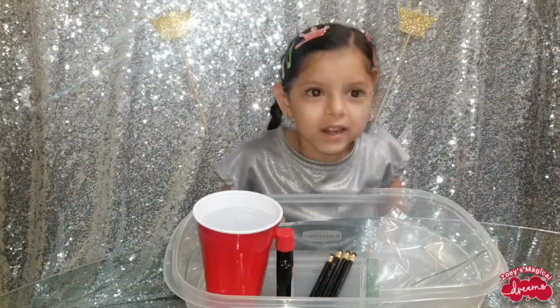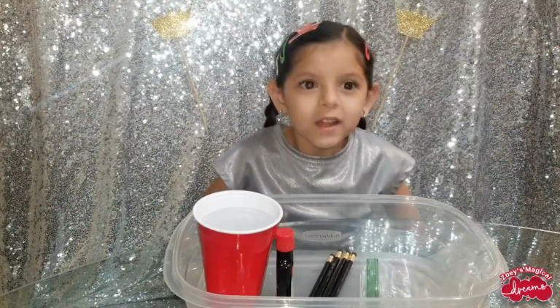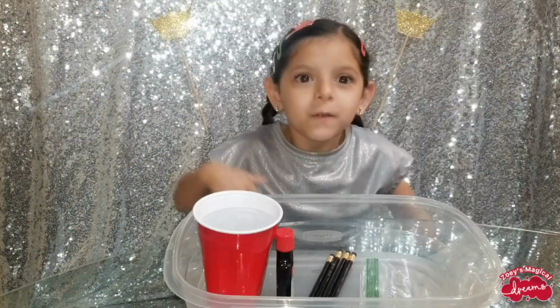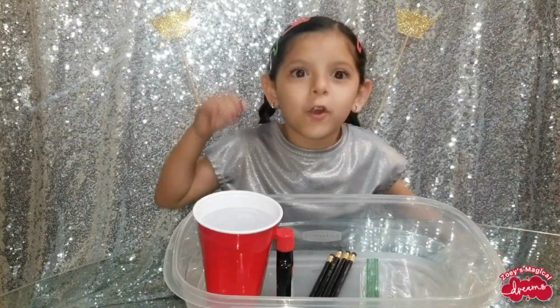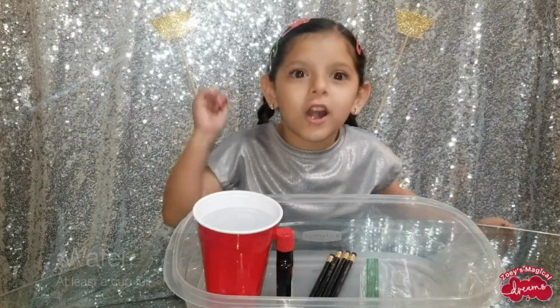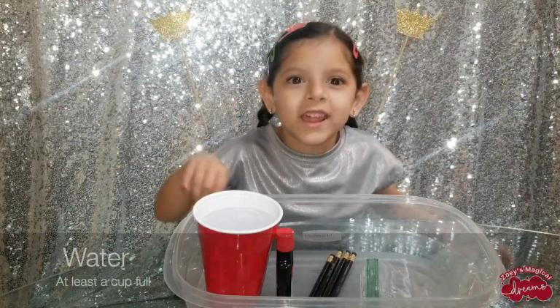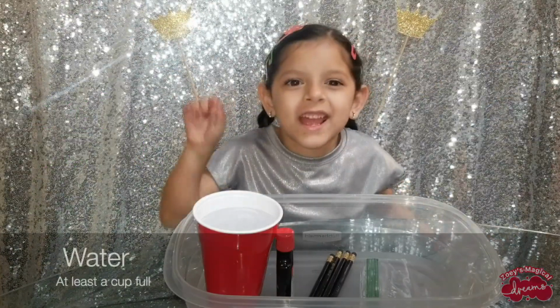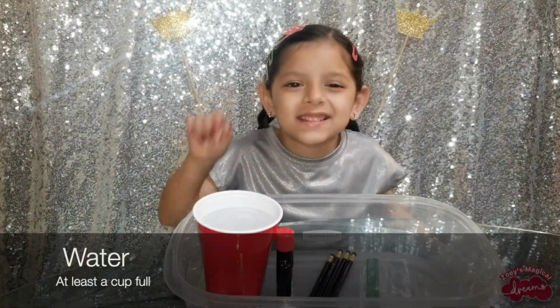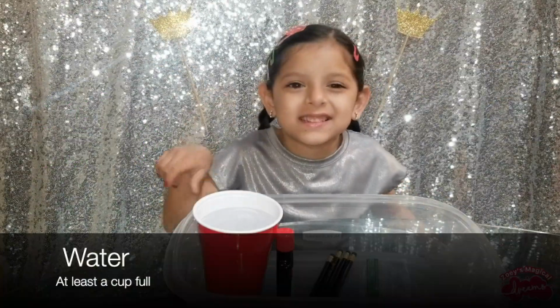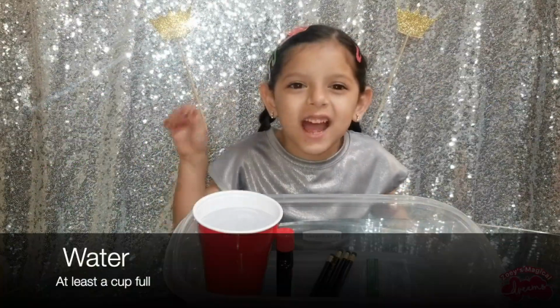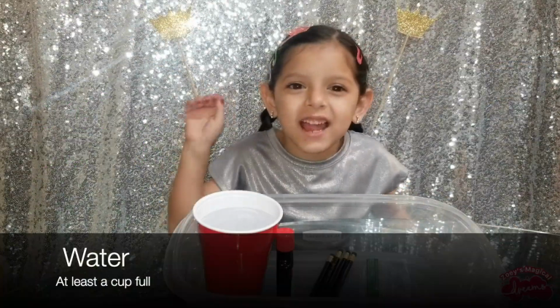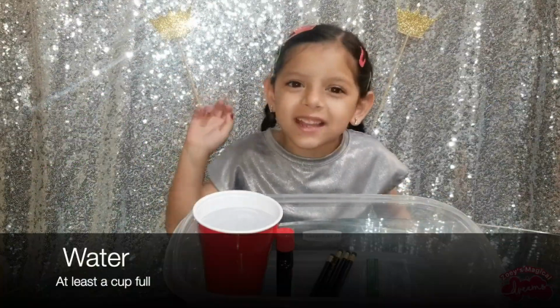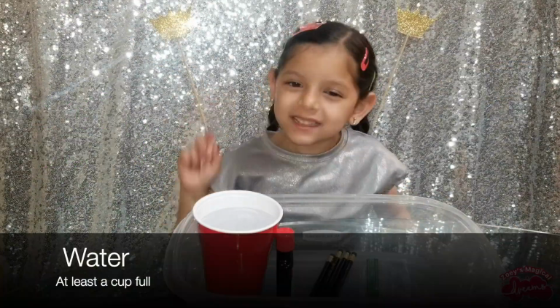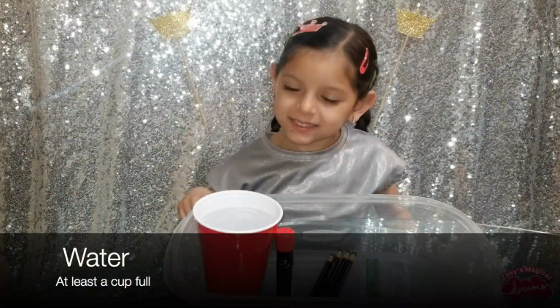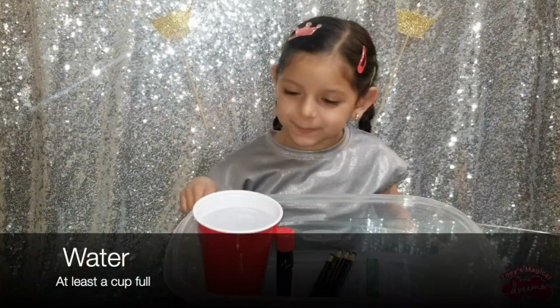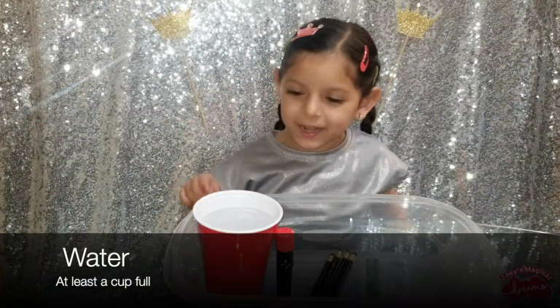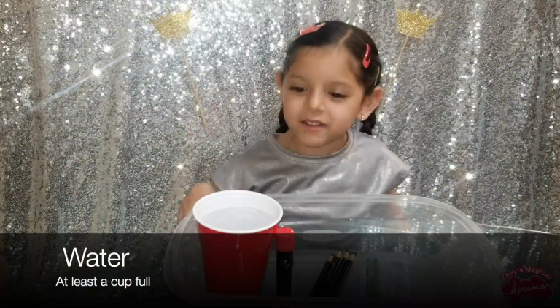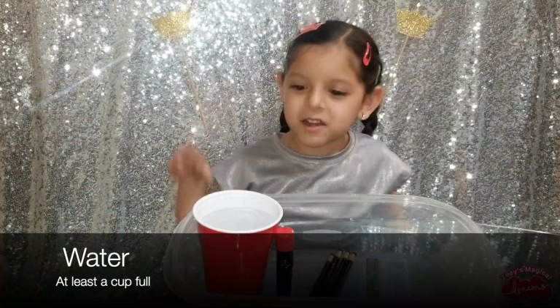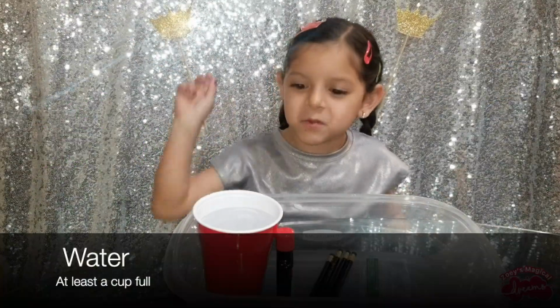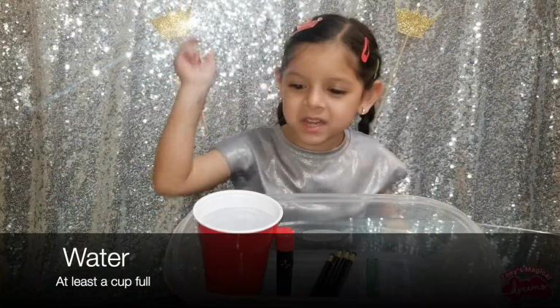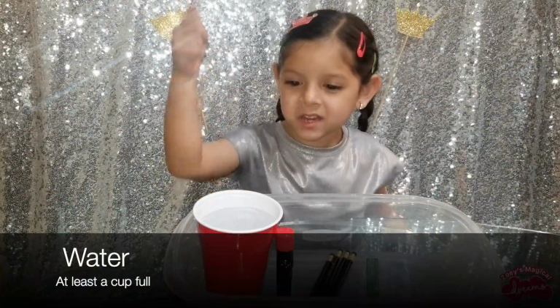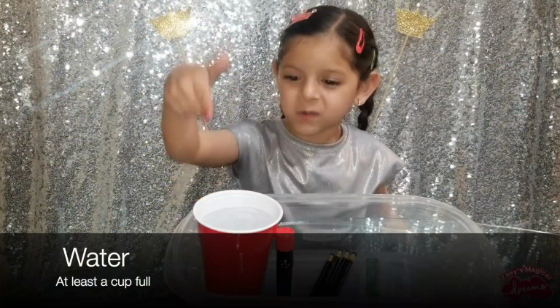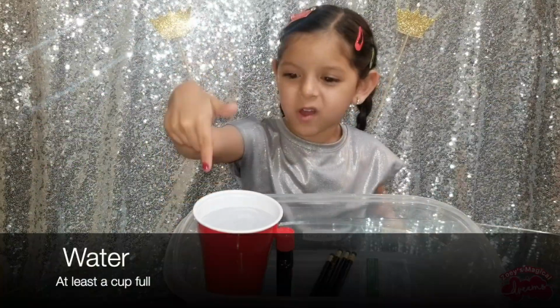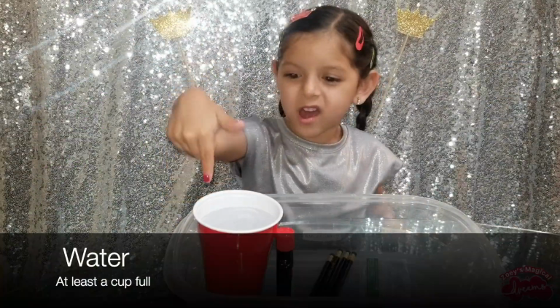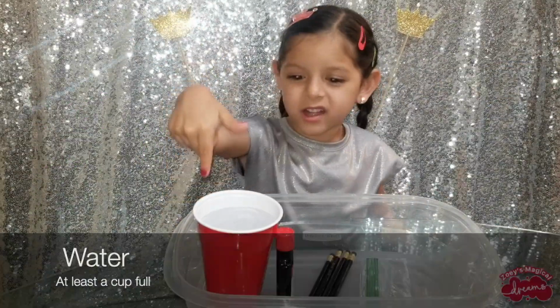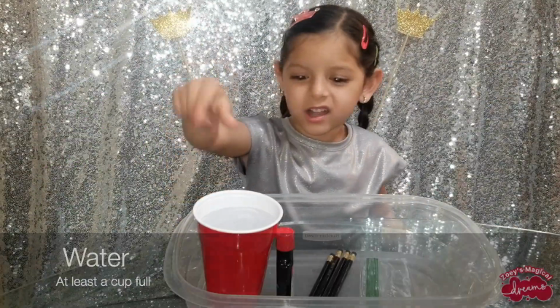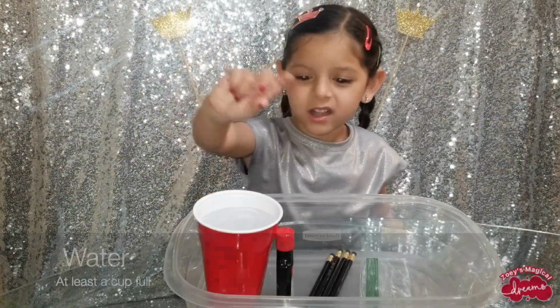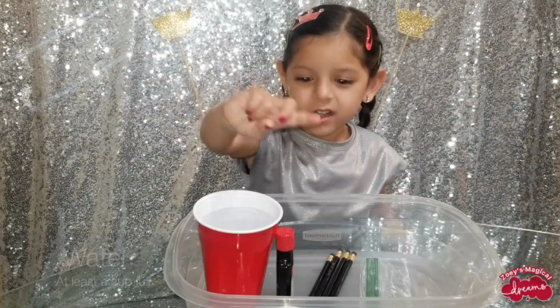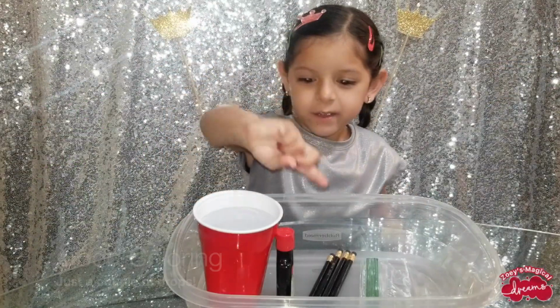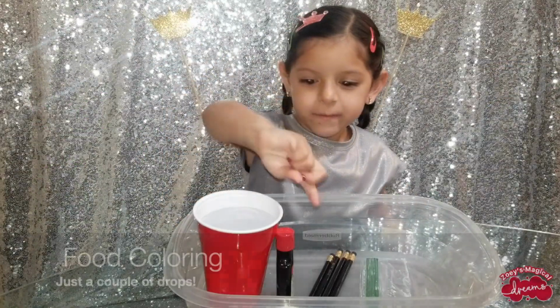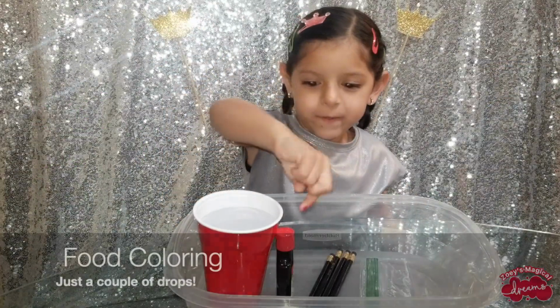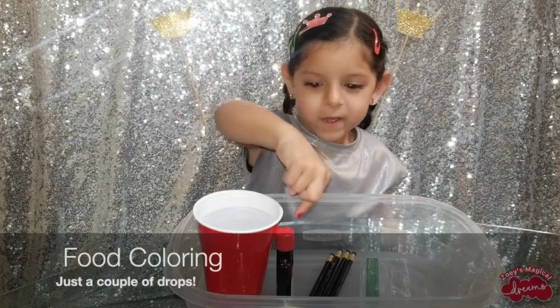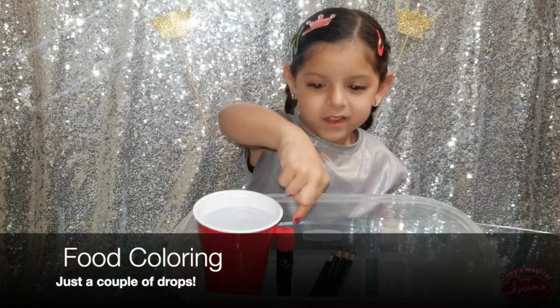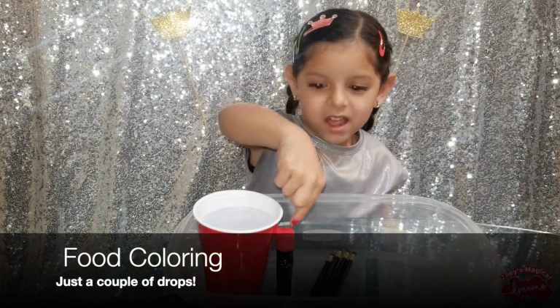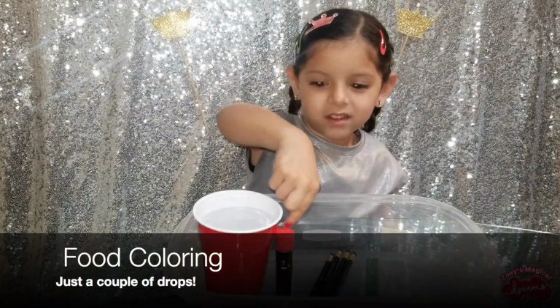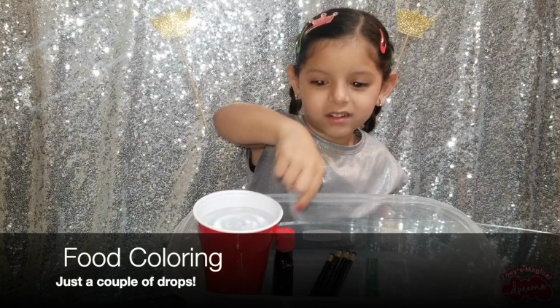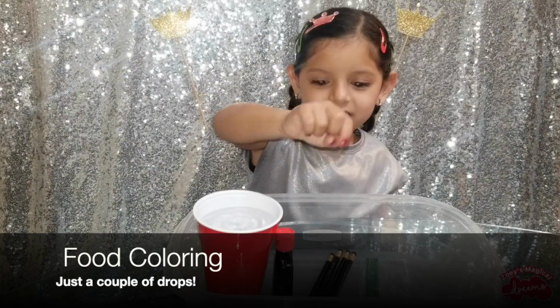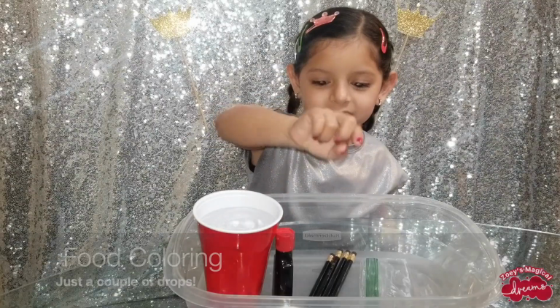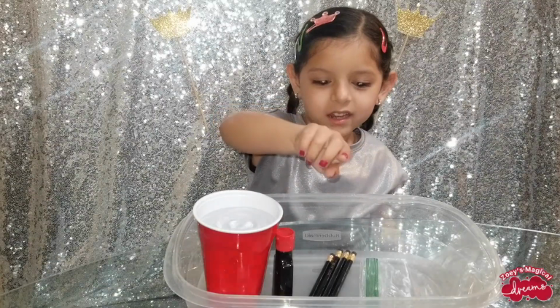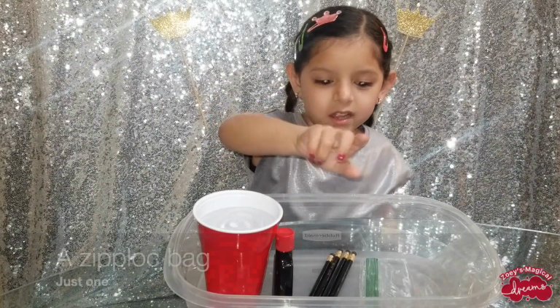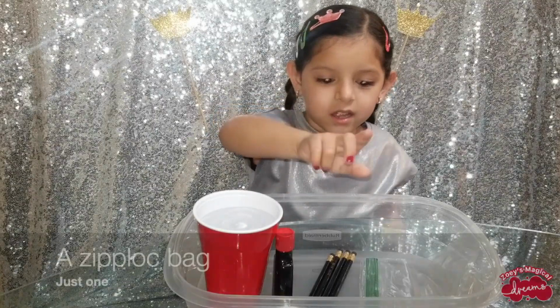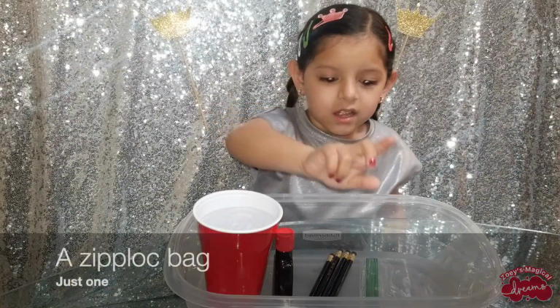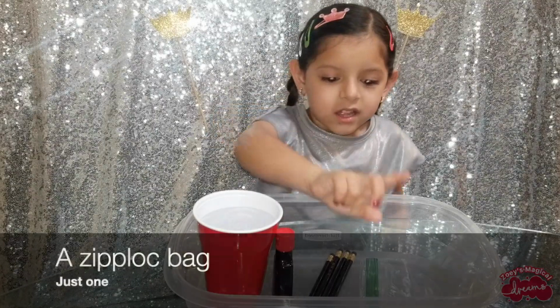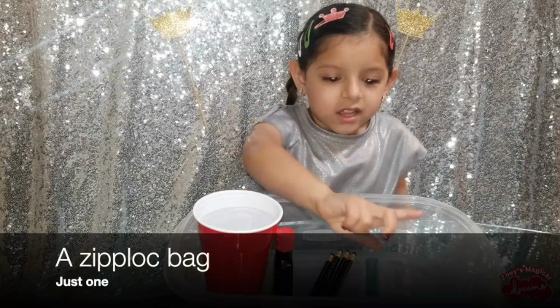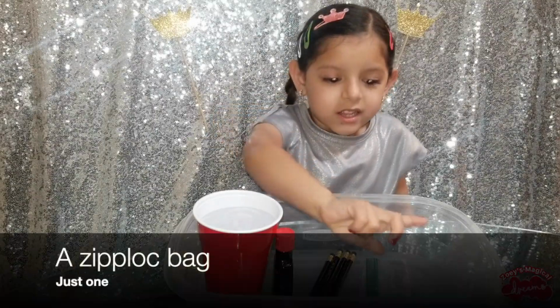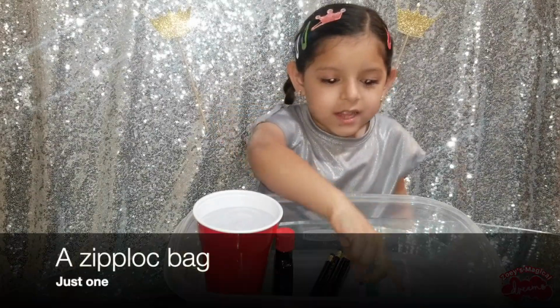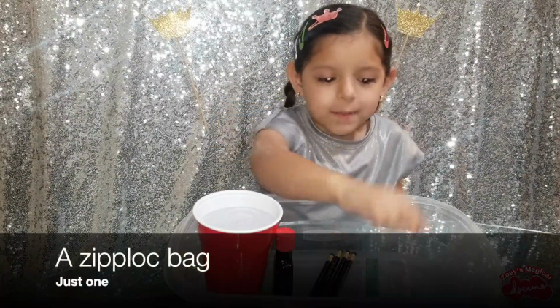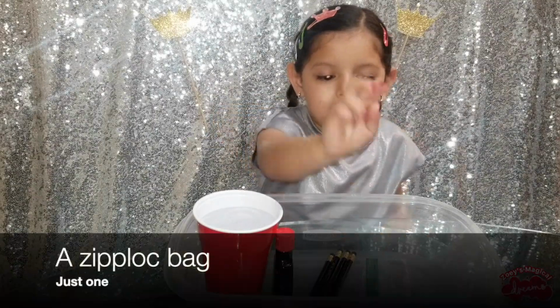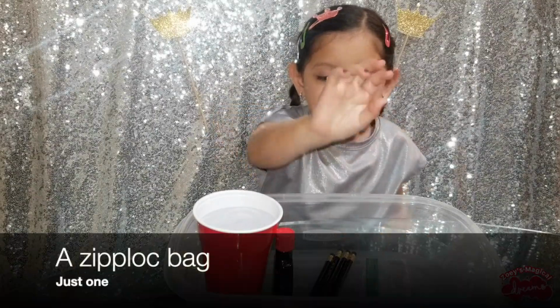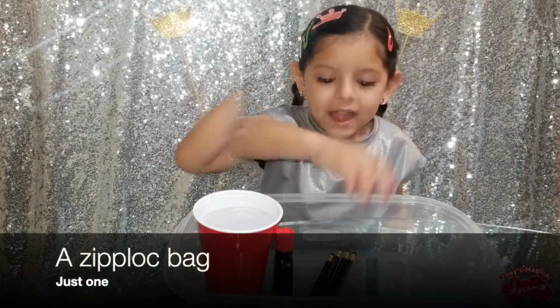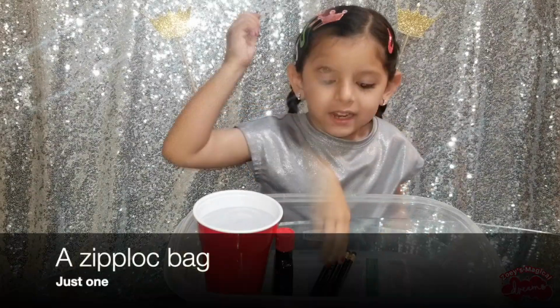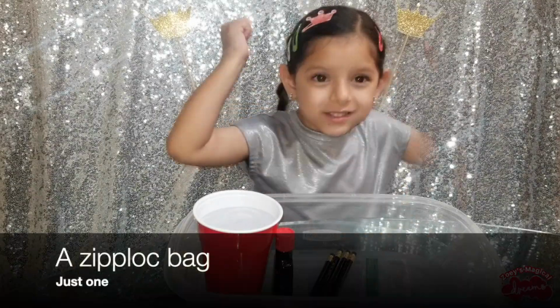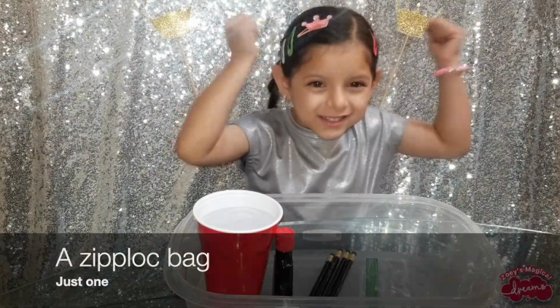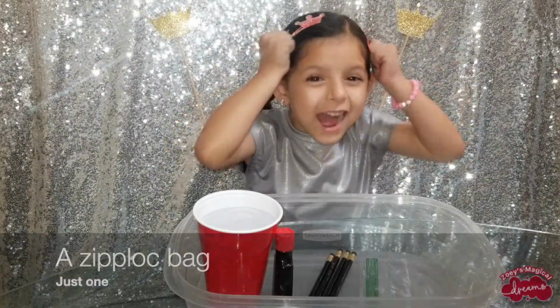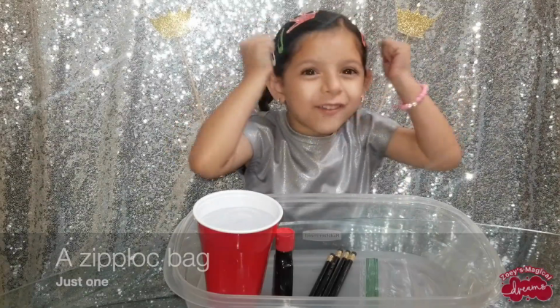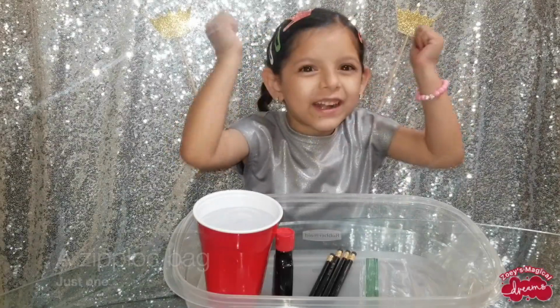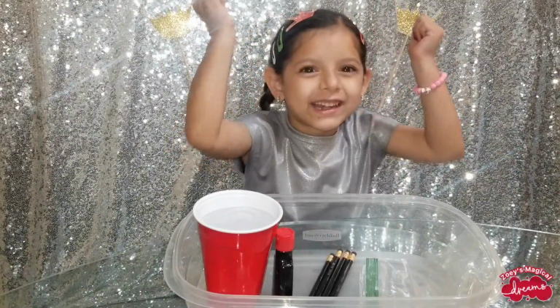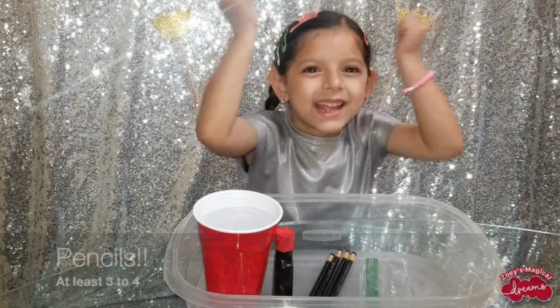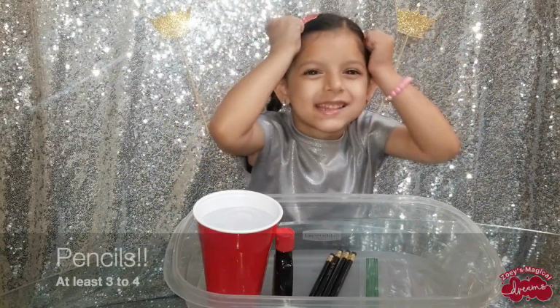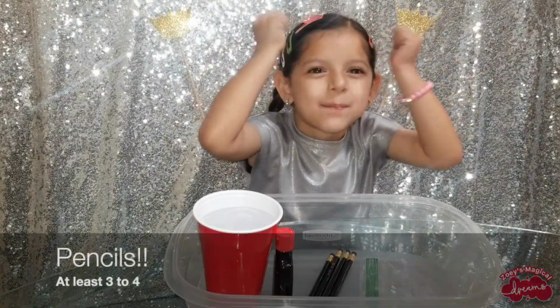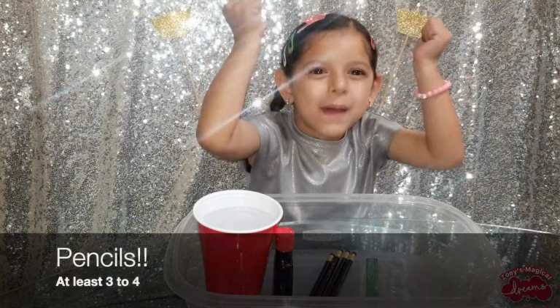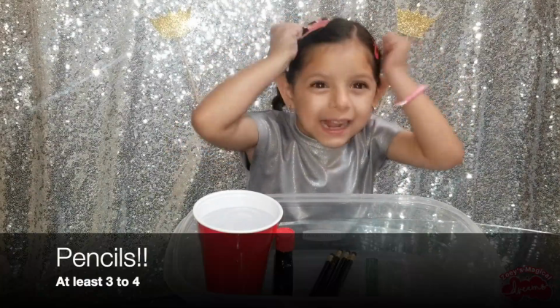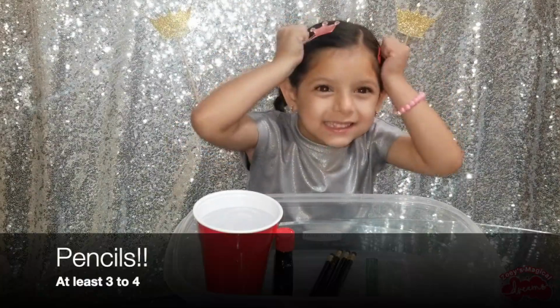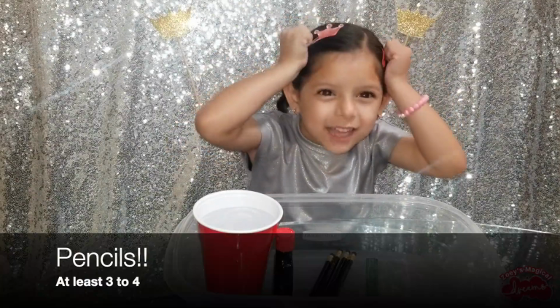For this science experiment, we need water, food coloring, zip-lock bags, and don't forget the pencils!